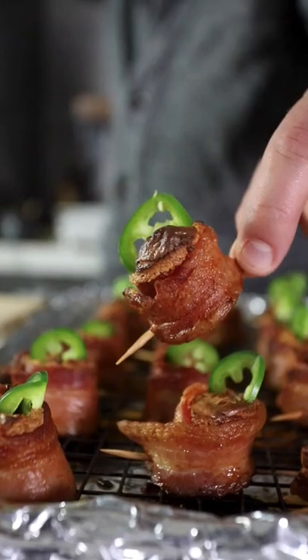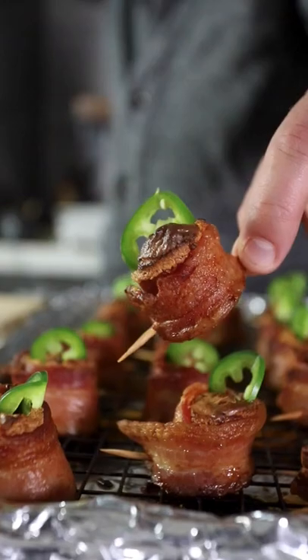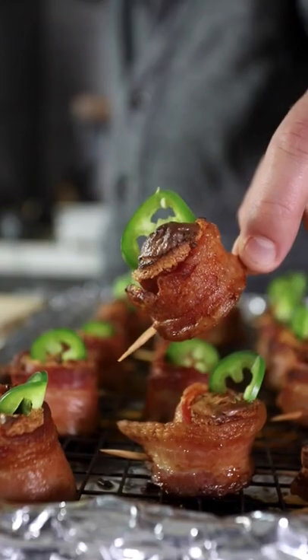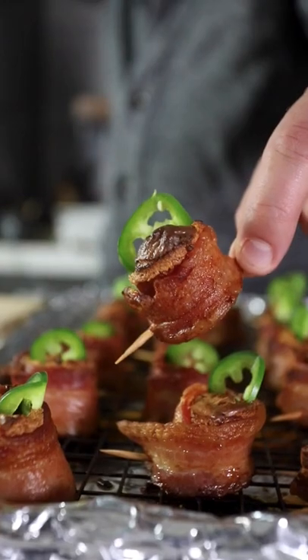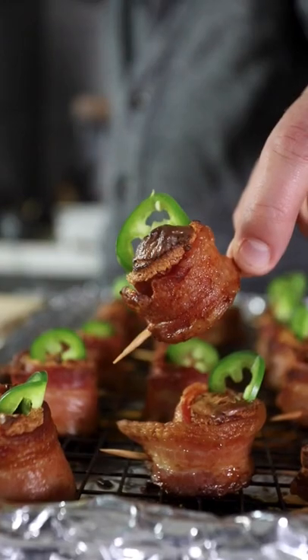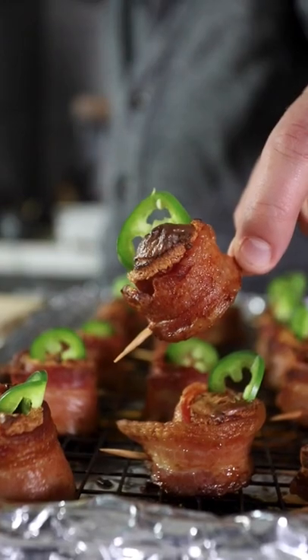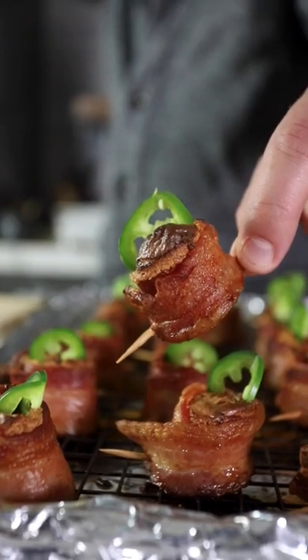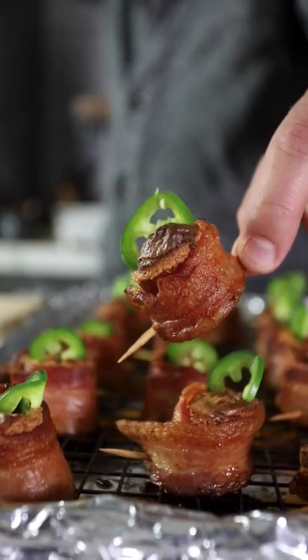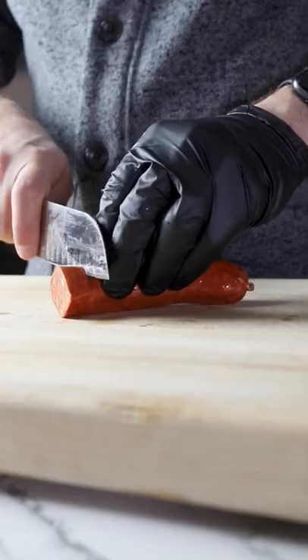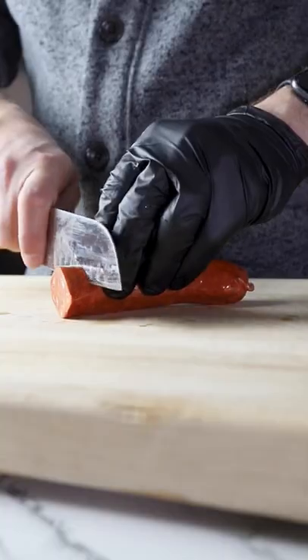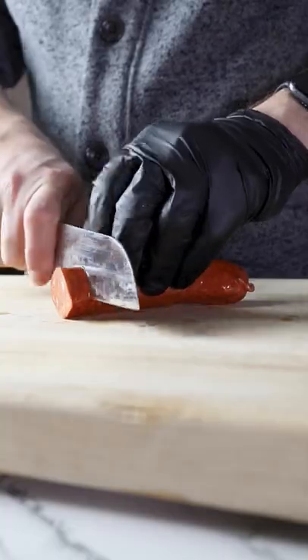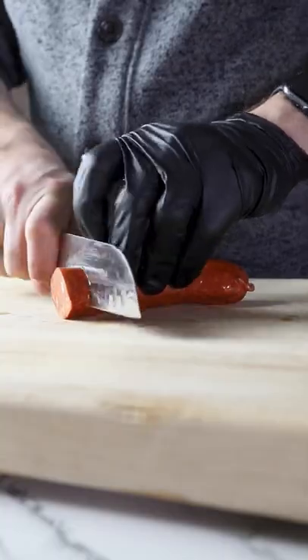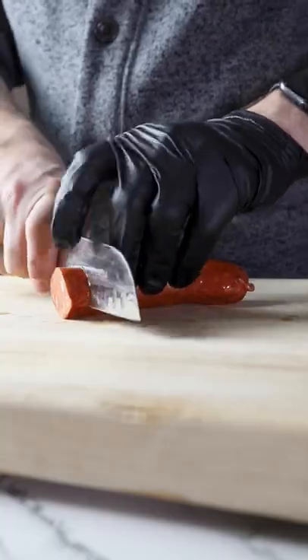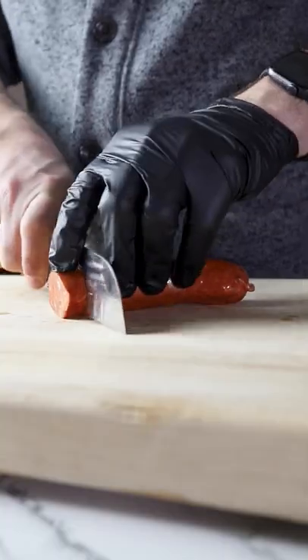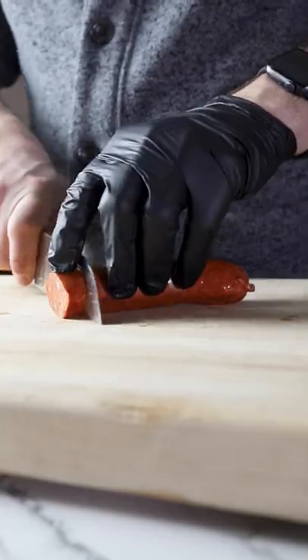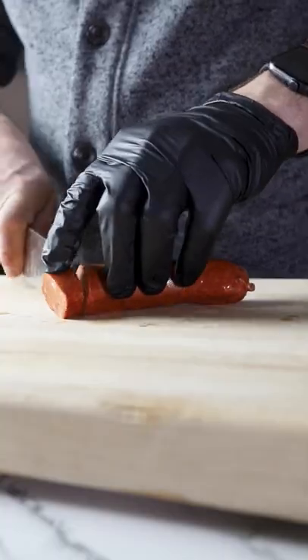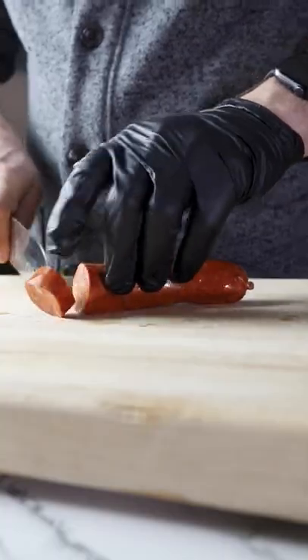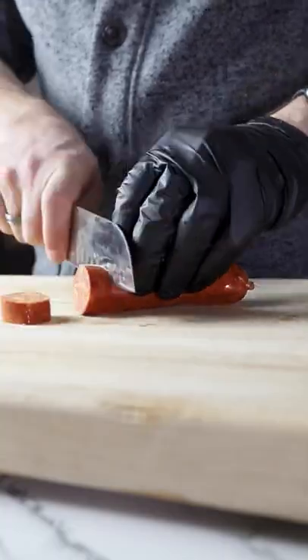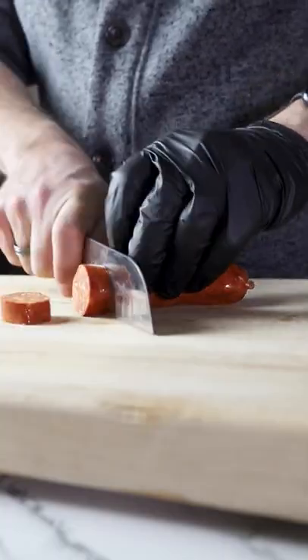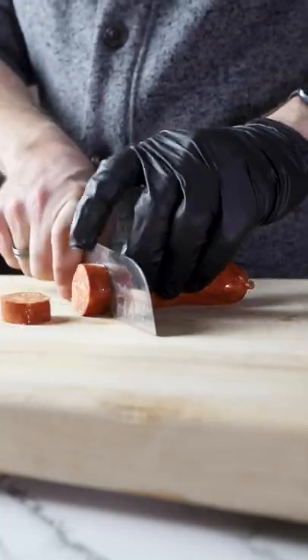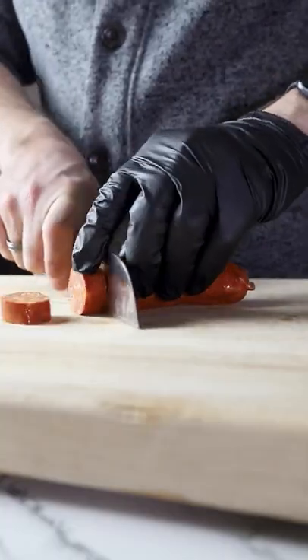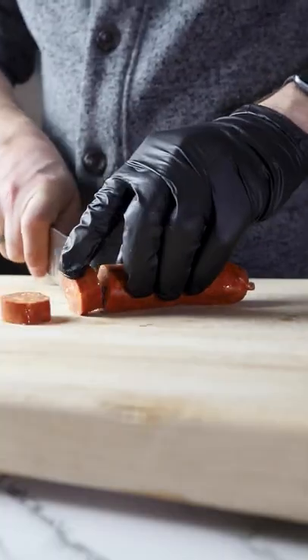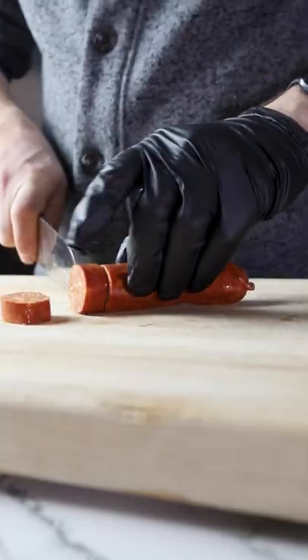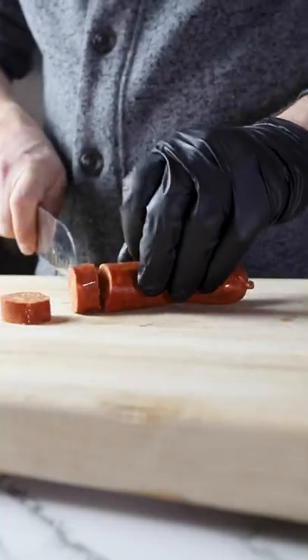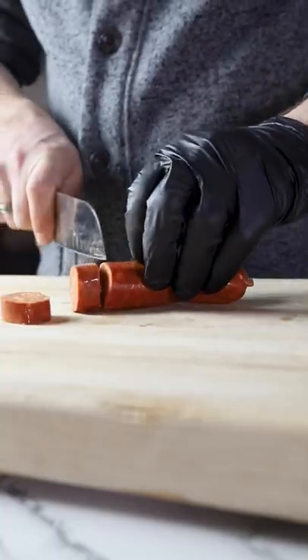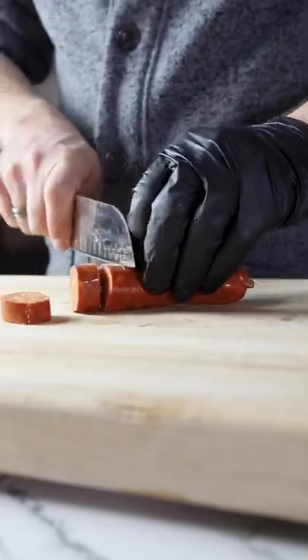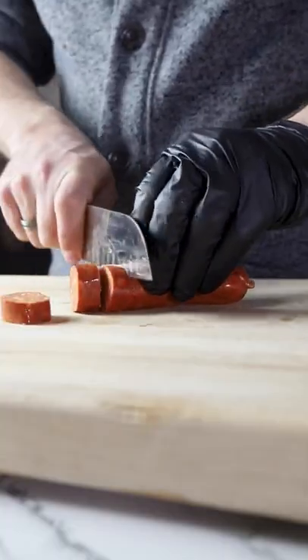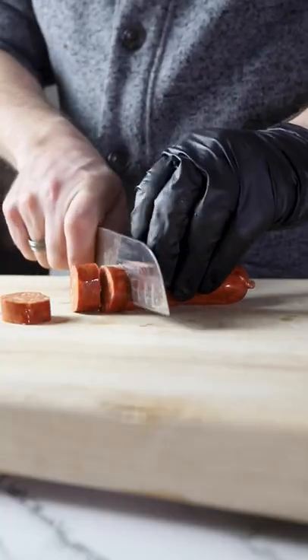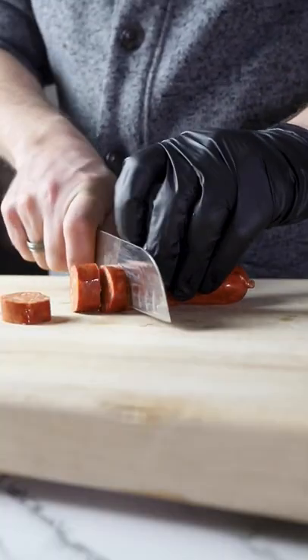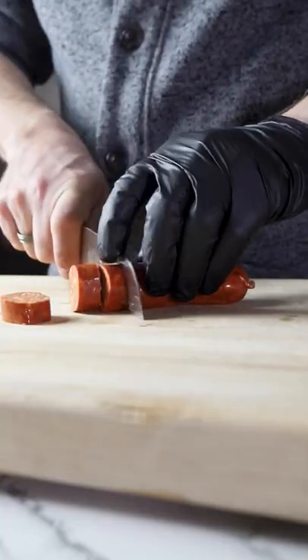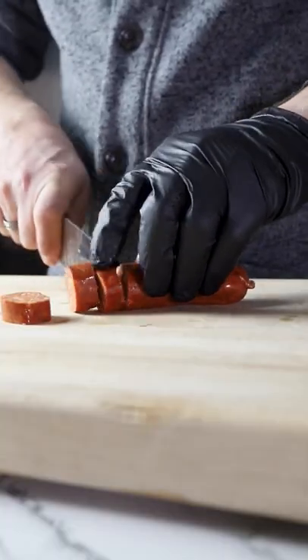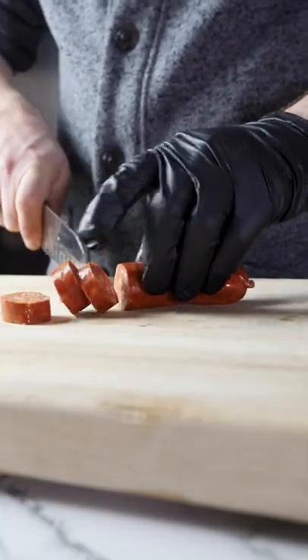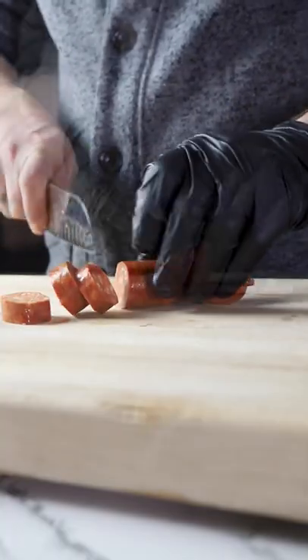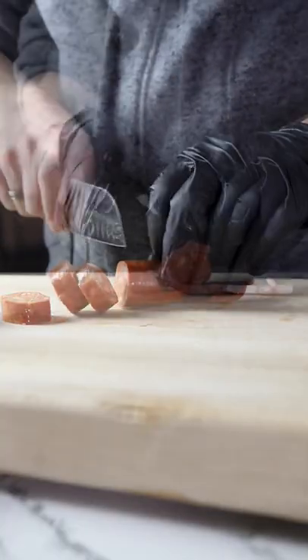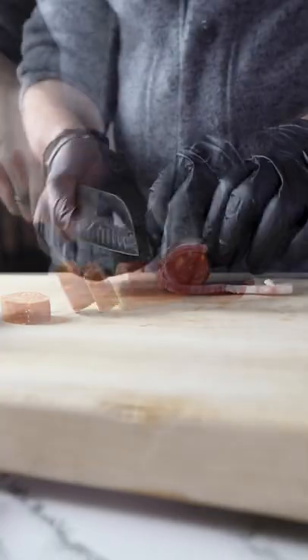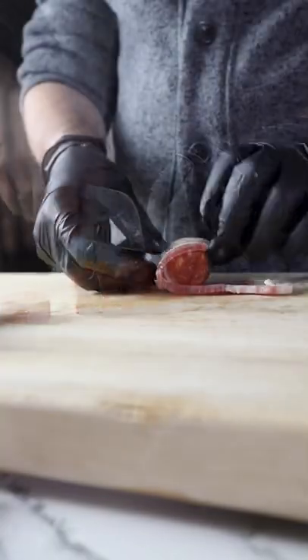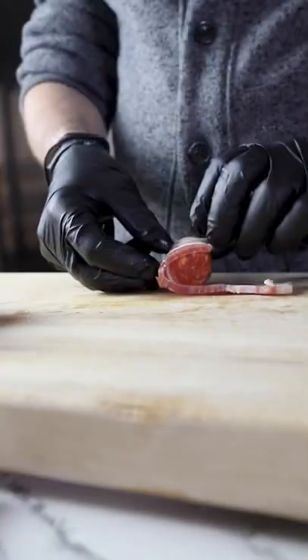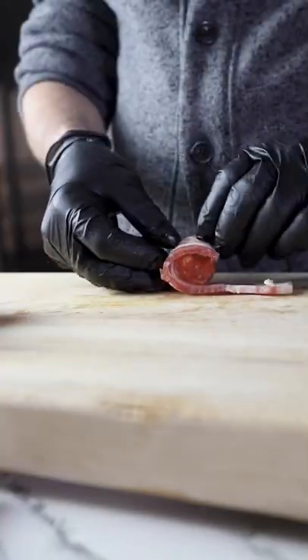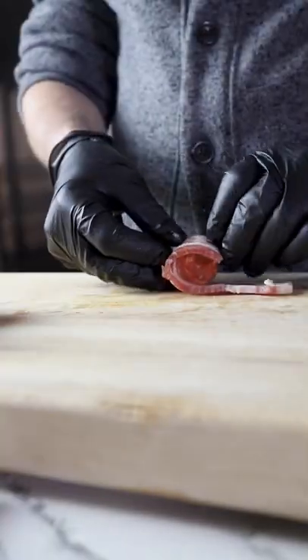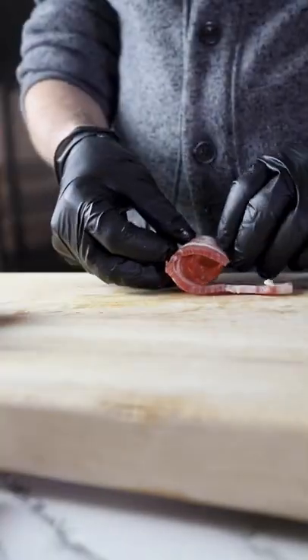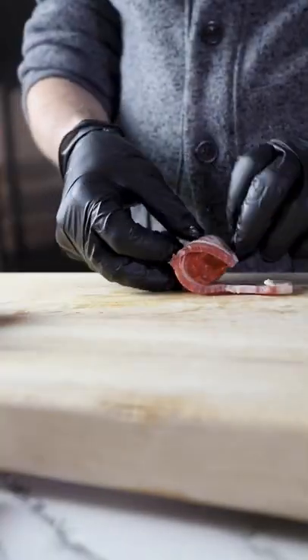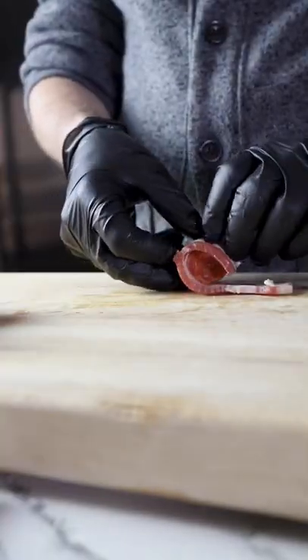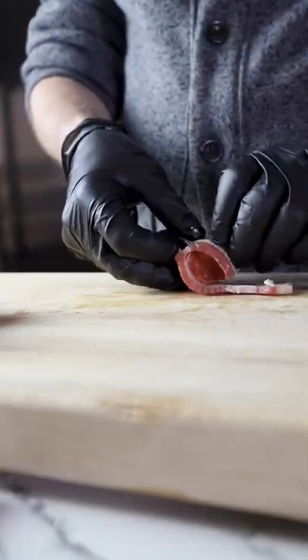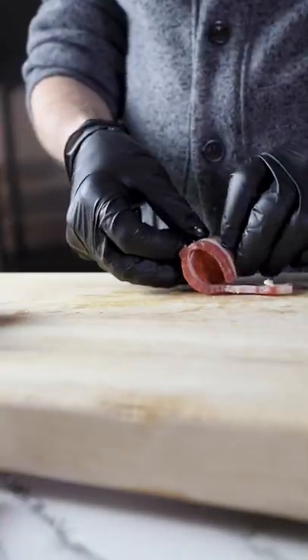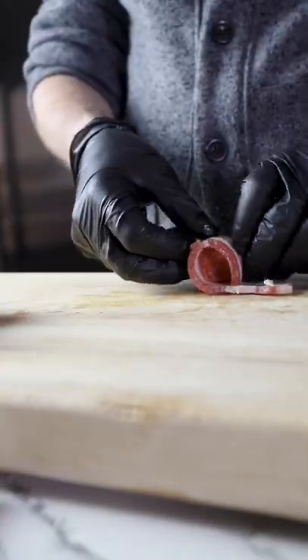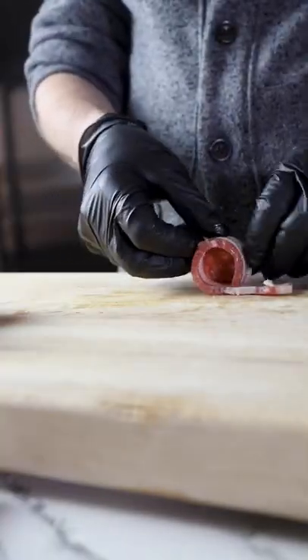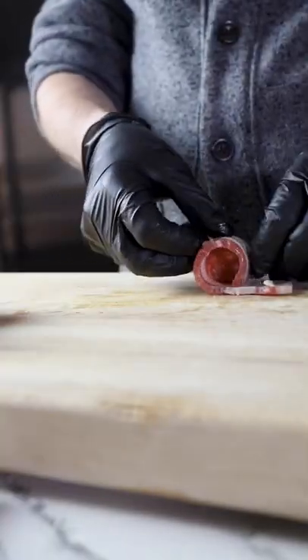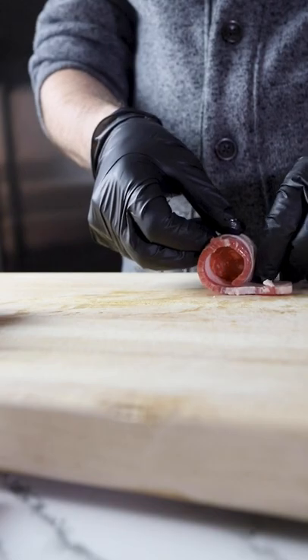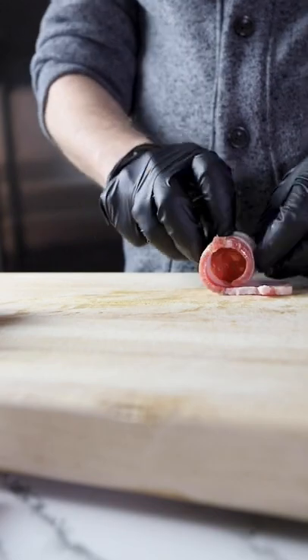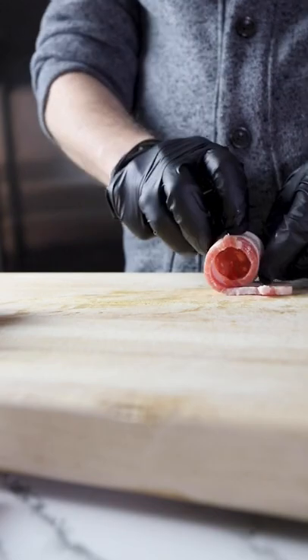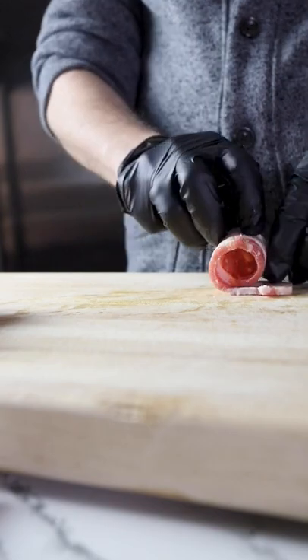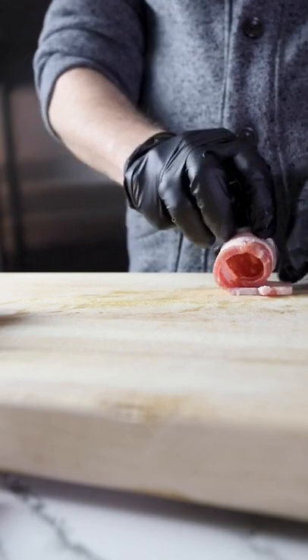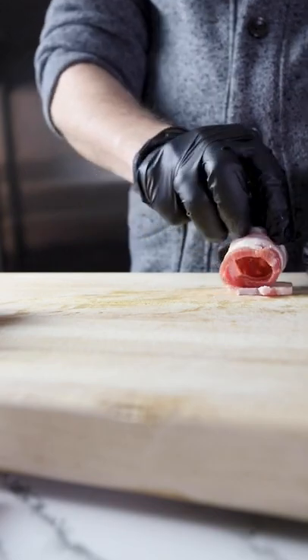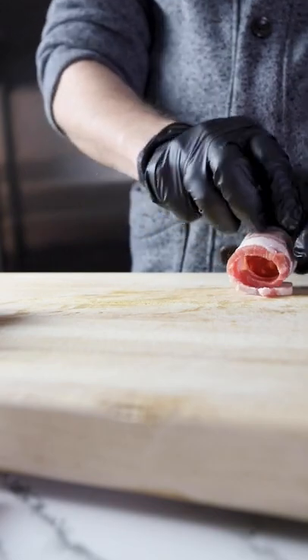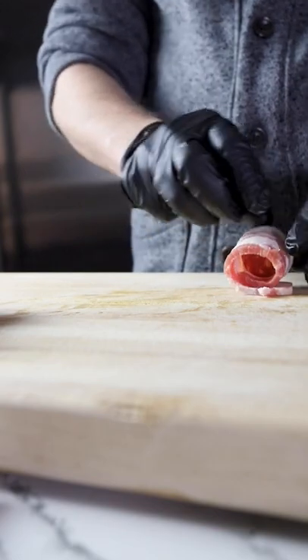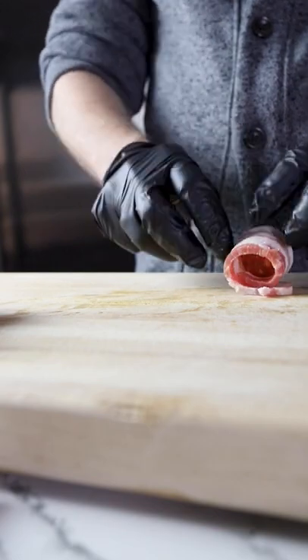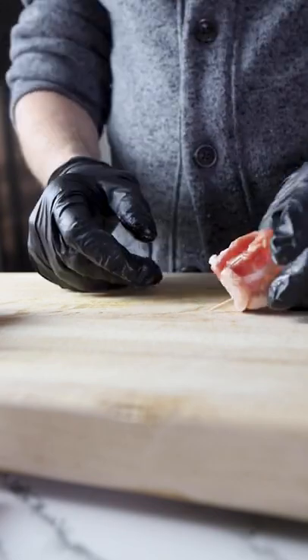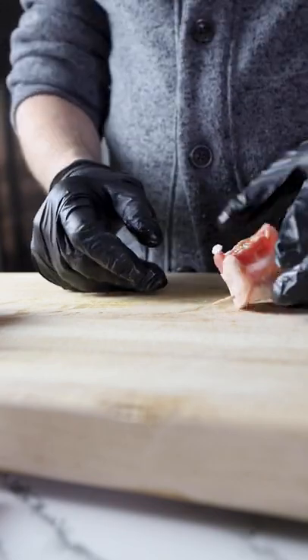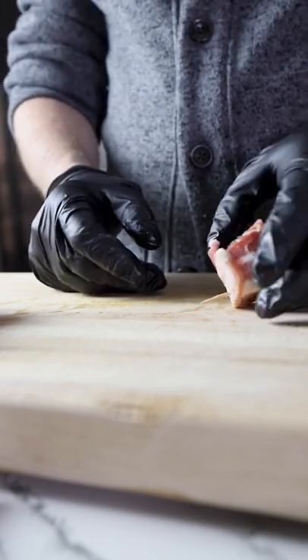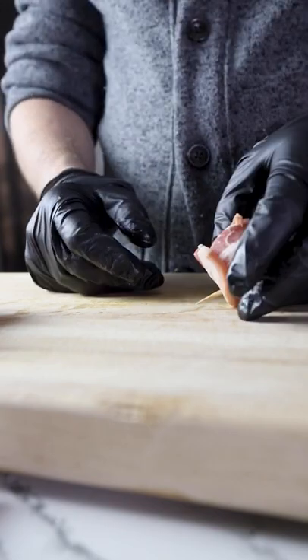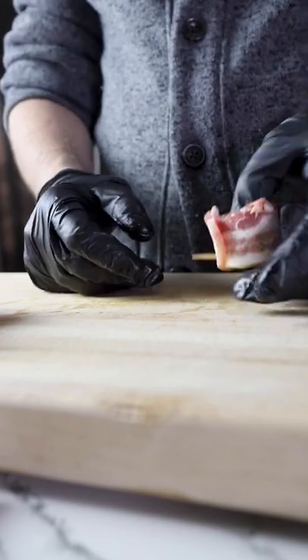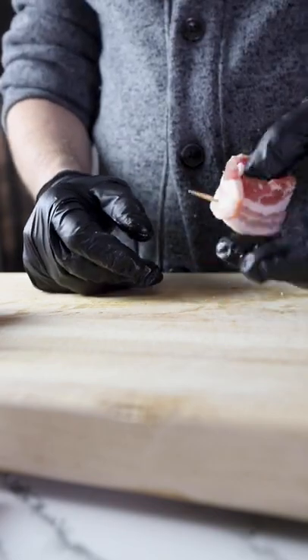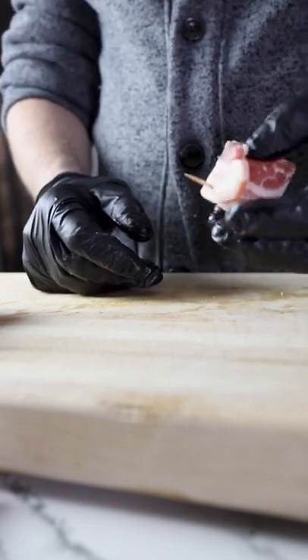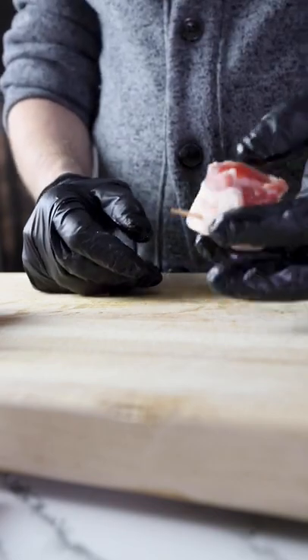Spice up your next party with these chorizo pig shots. Cut your smoked chorizo into coins and wrap in a half piece of bacon to make a shot glass.